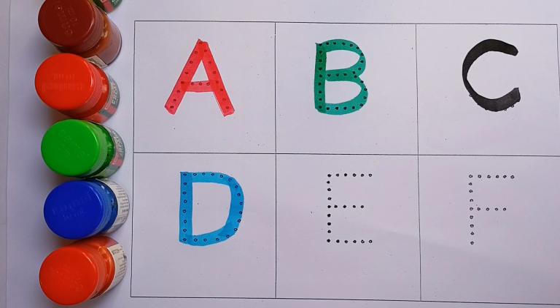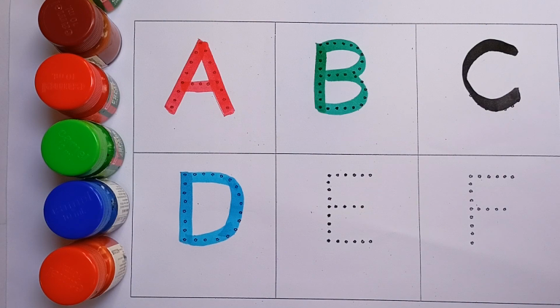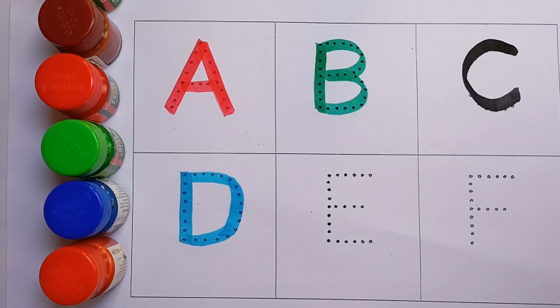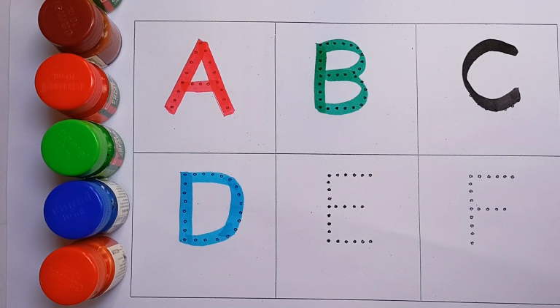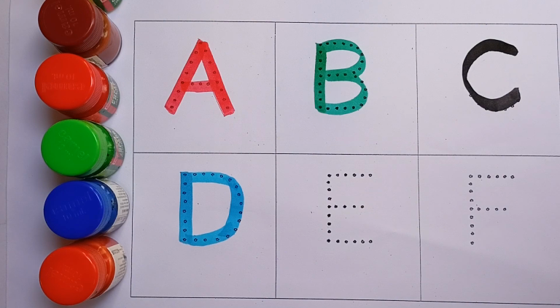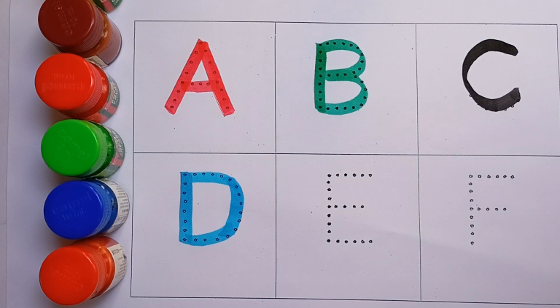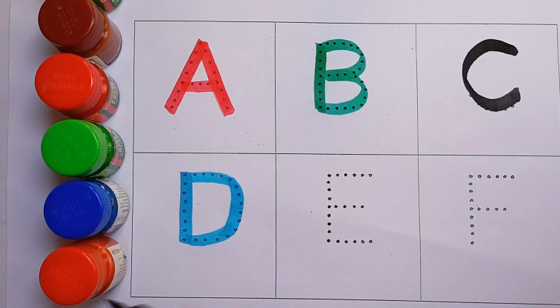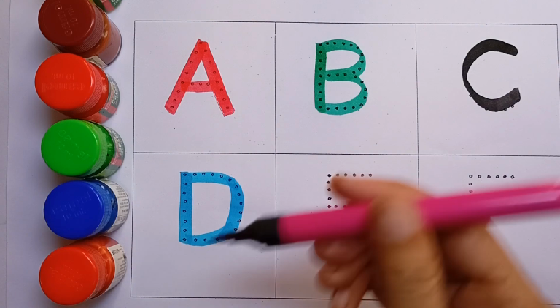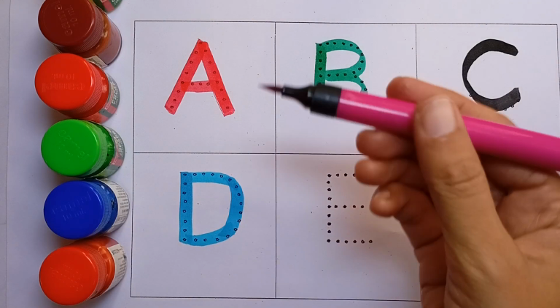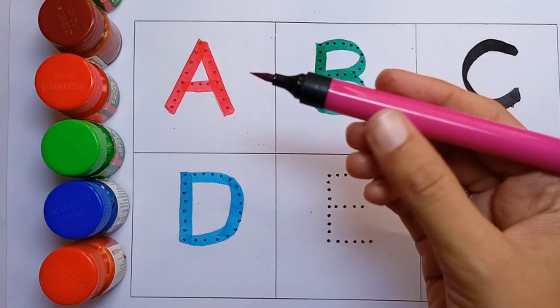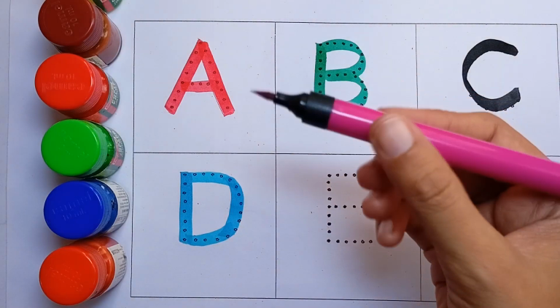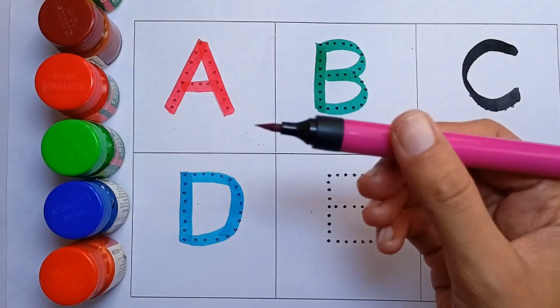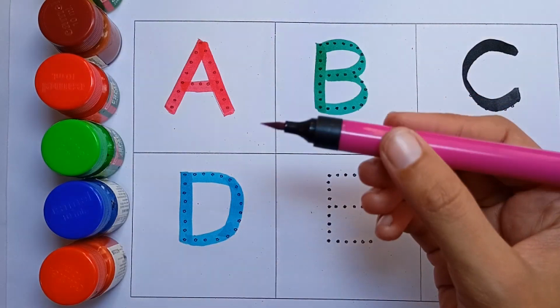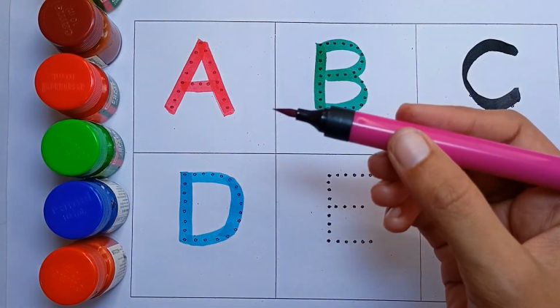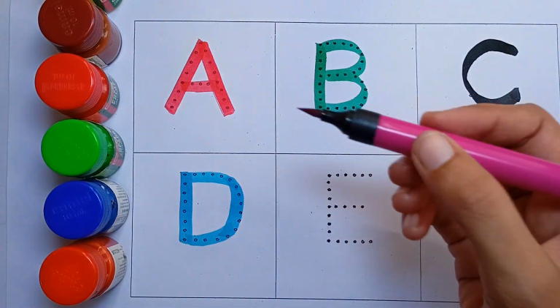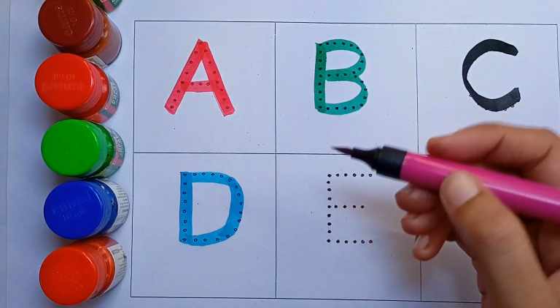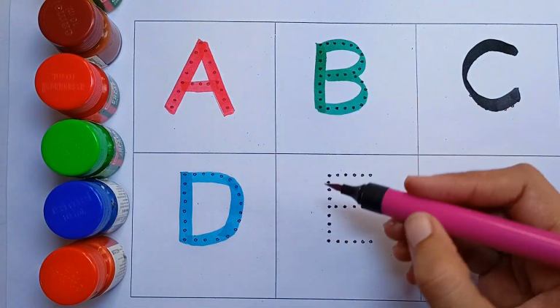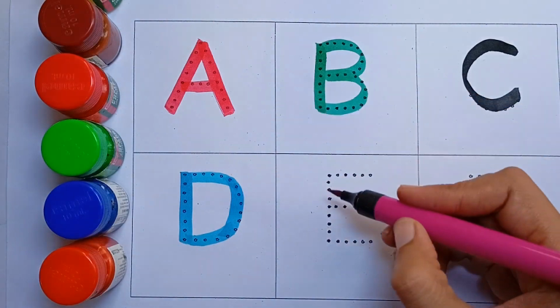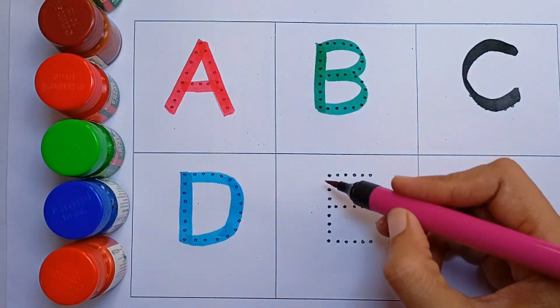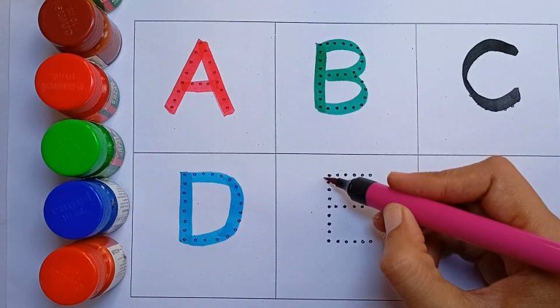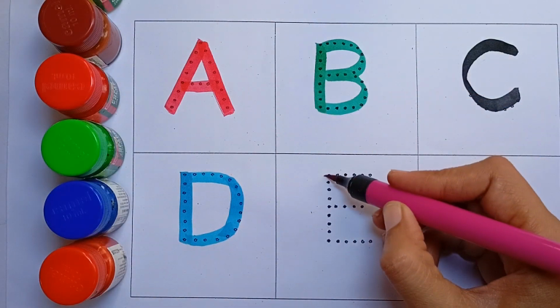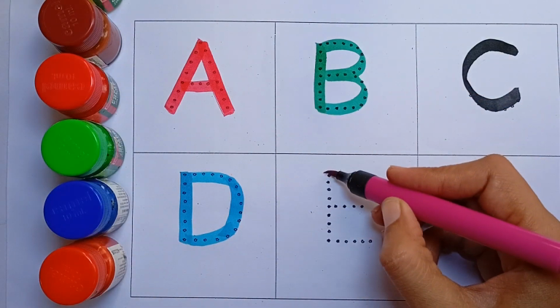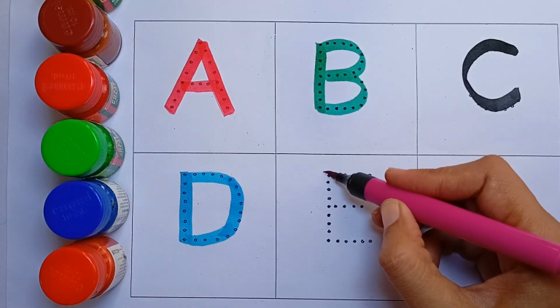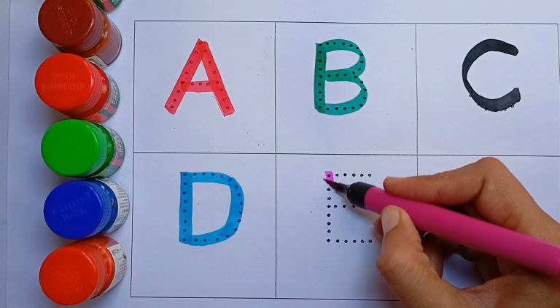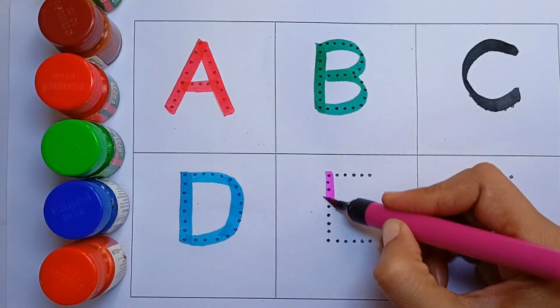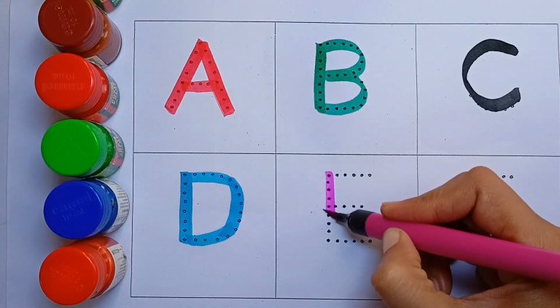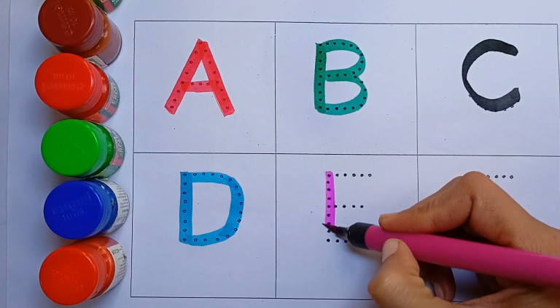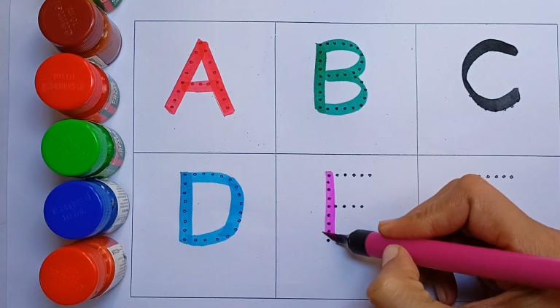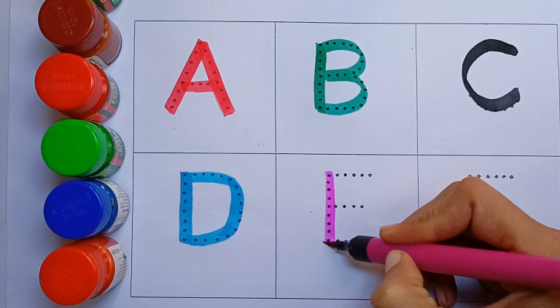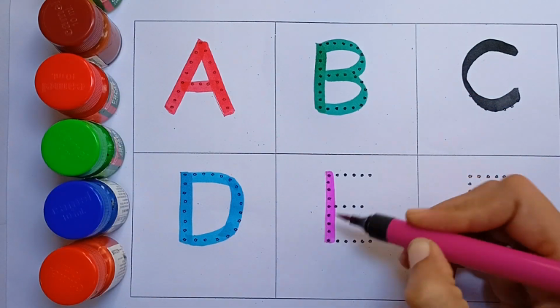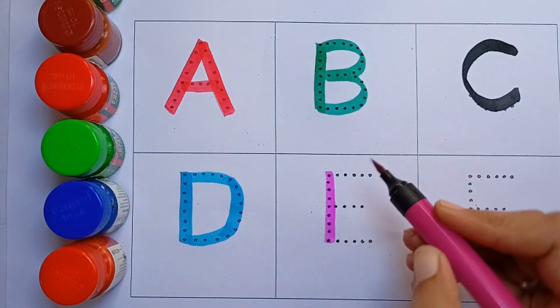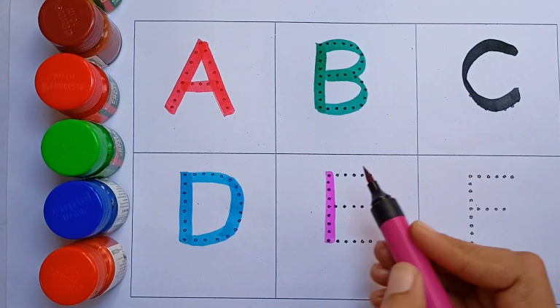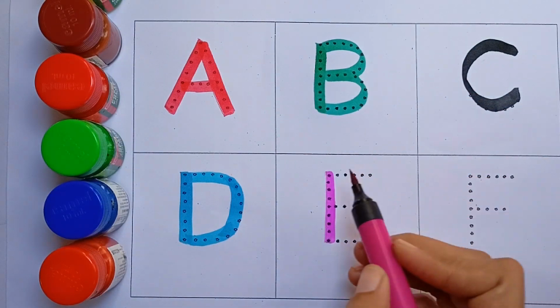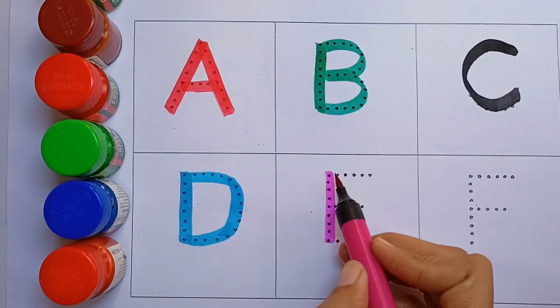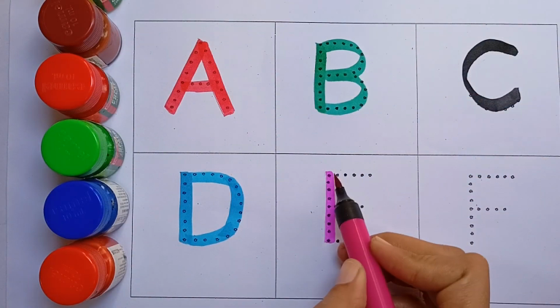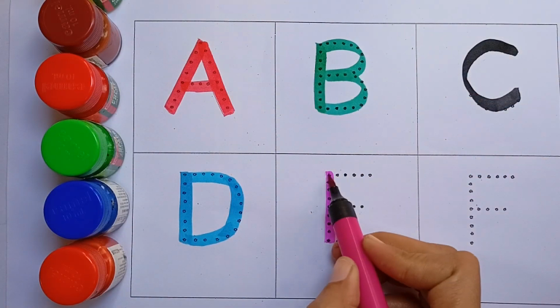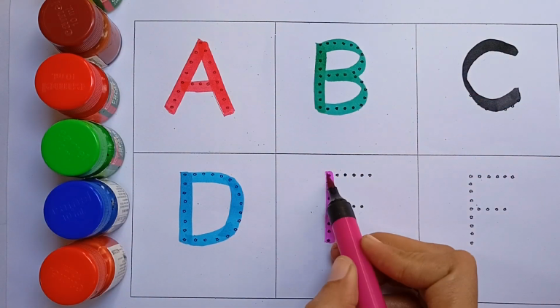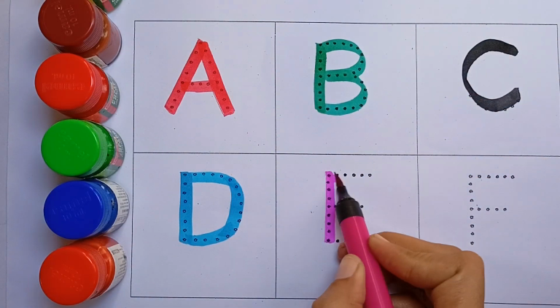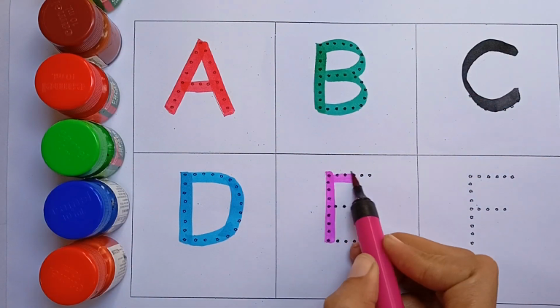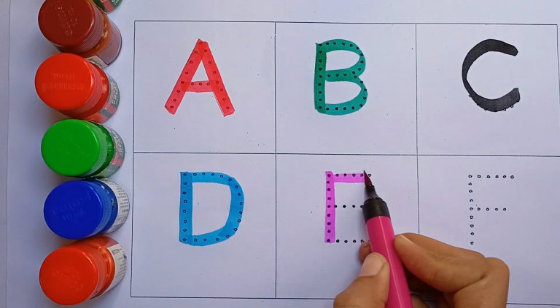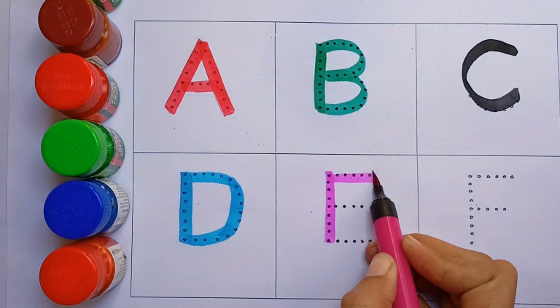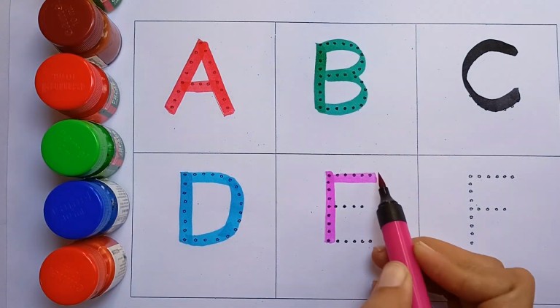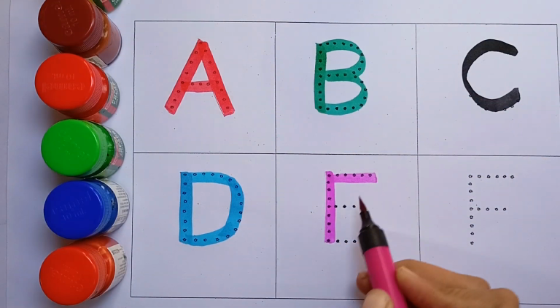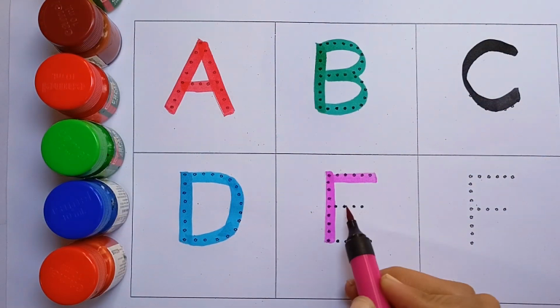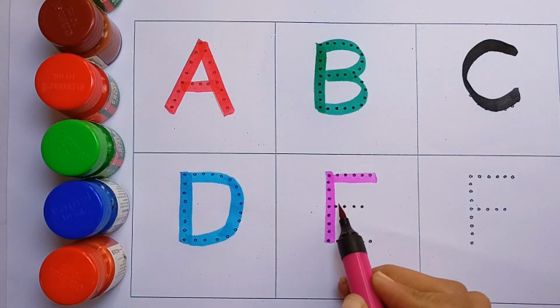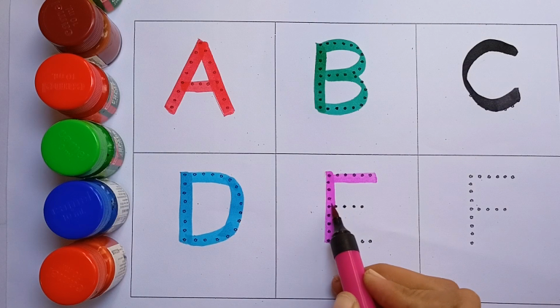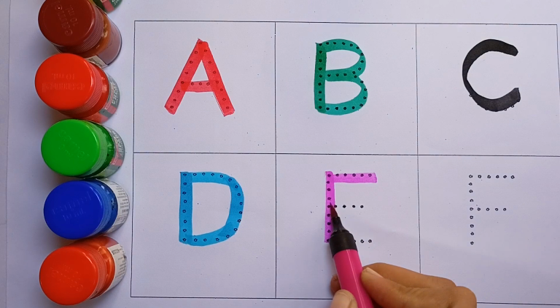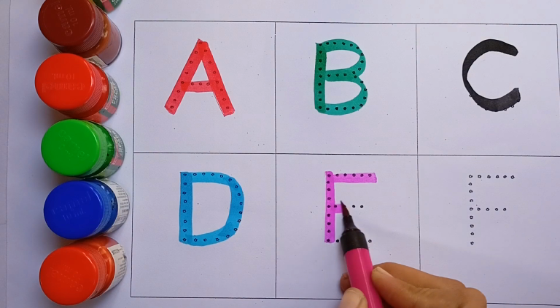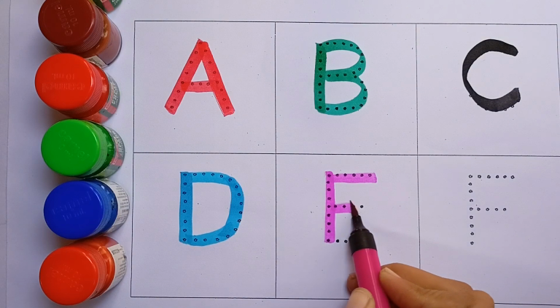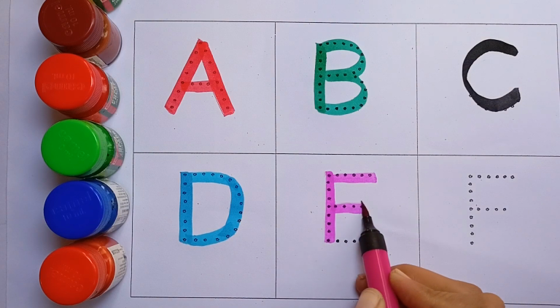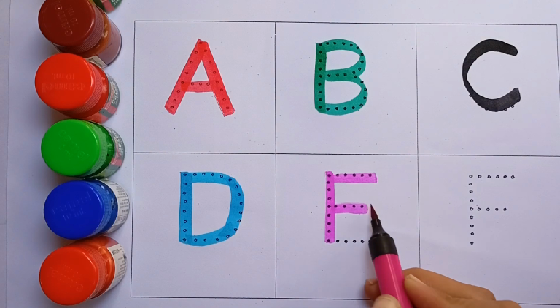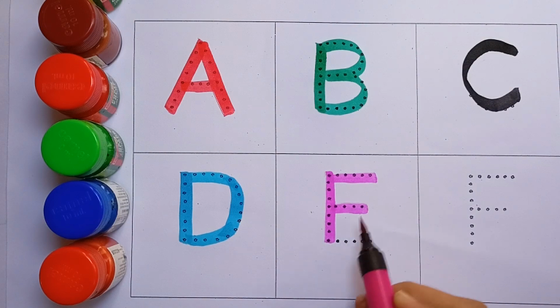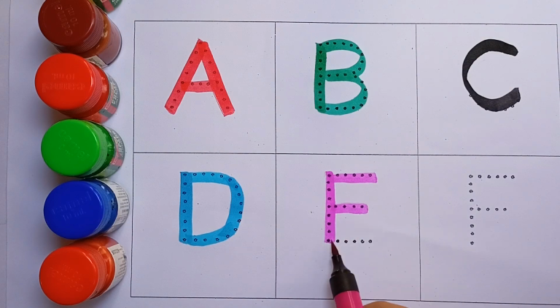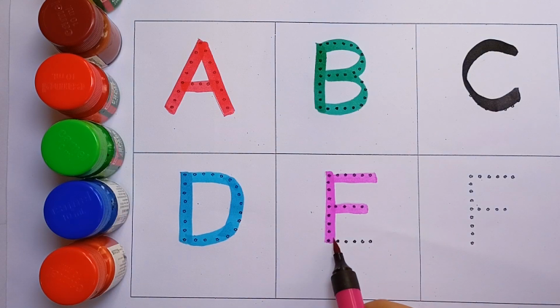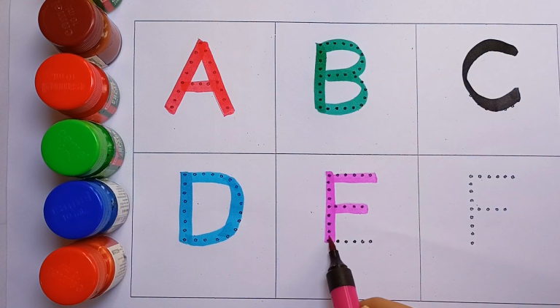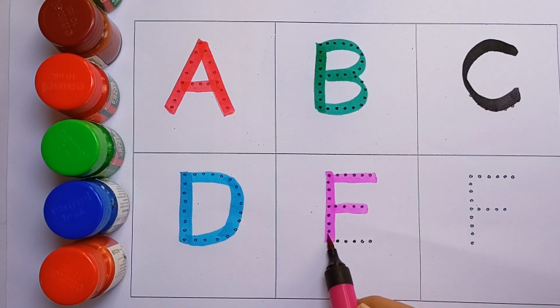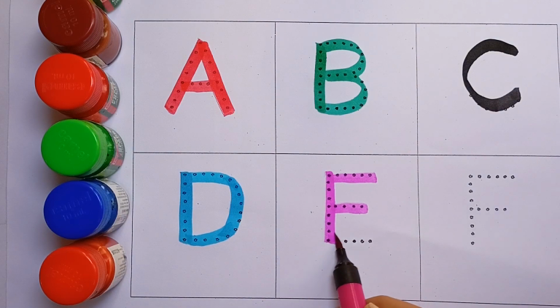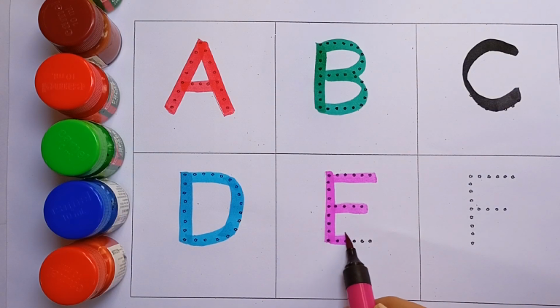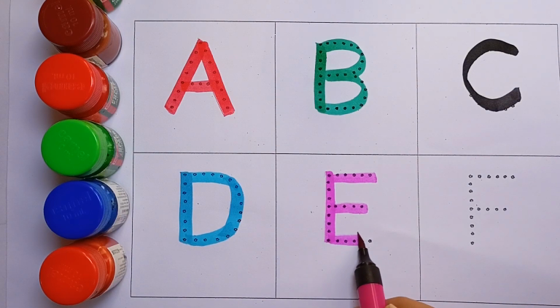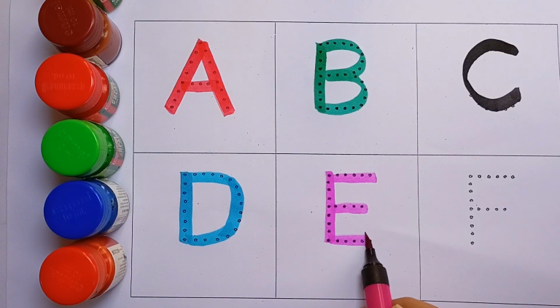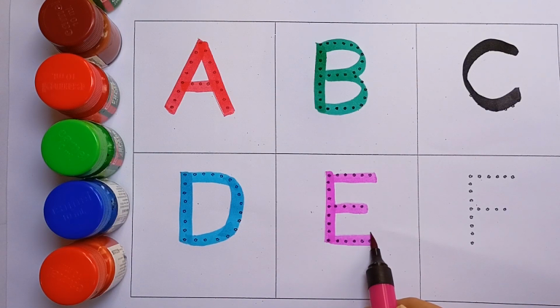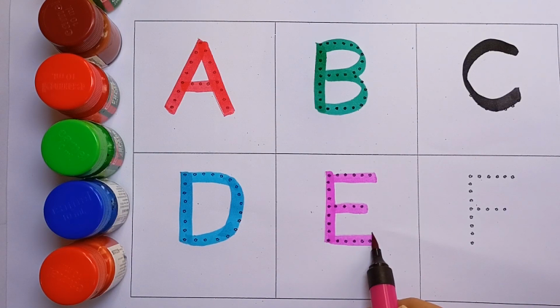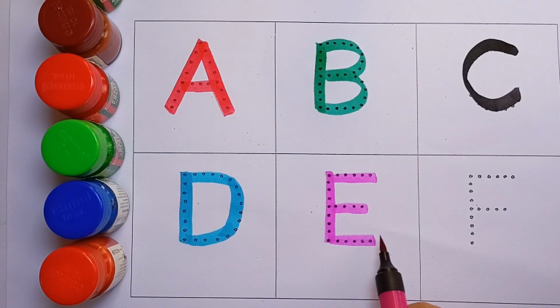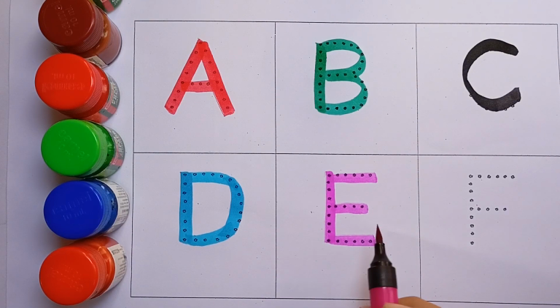Pink color. E, E for elephant. Elephant means hathi.